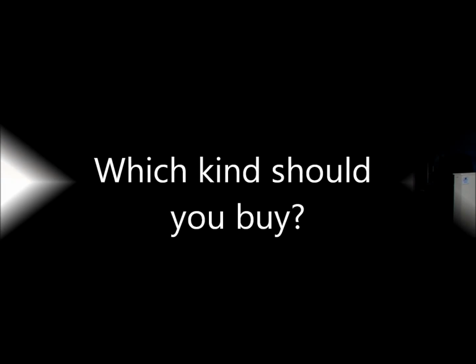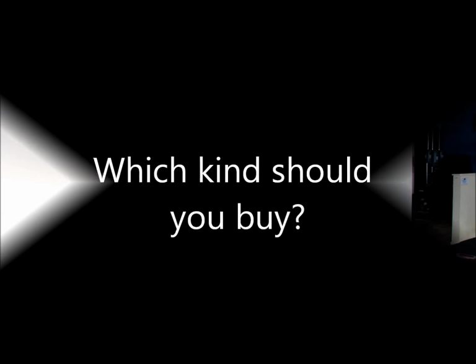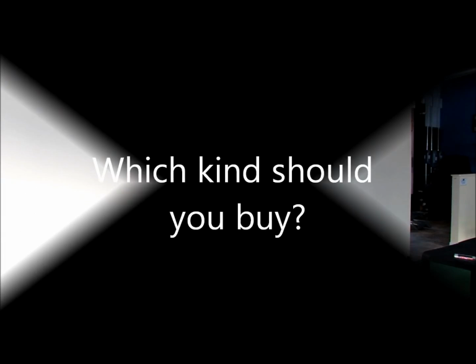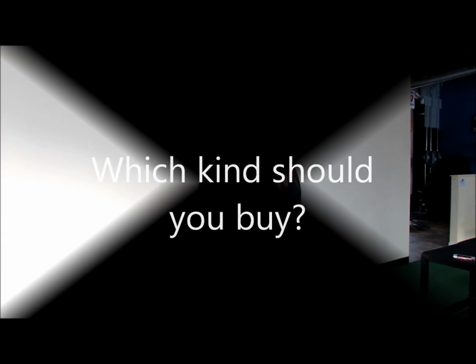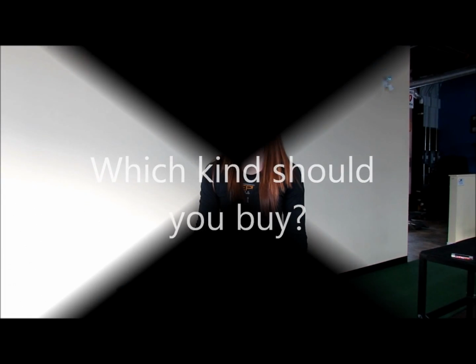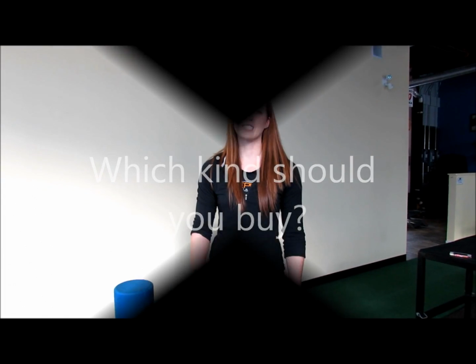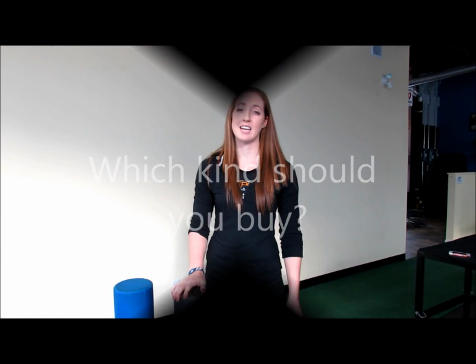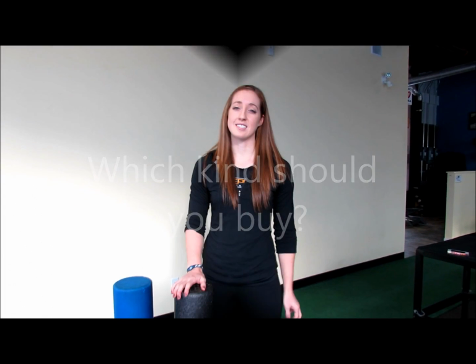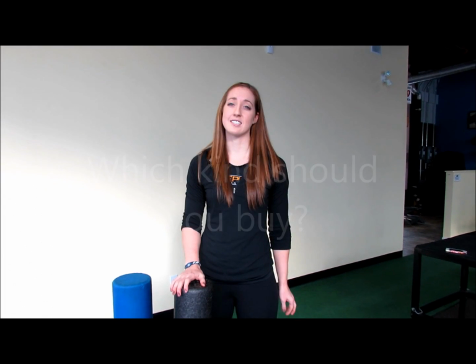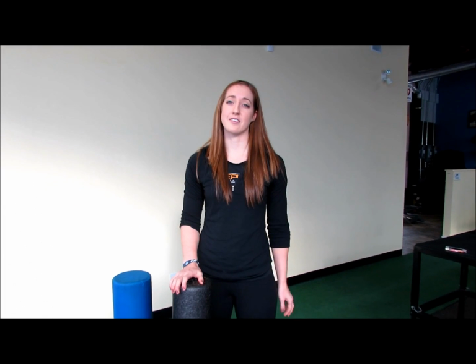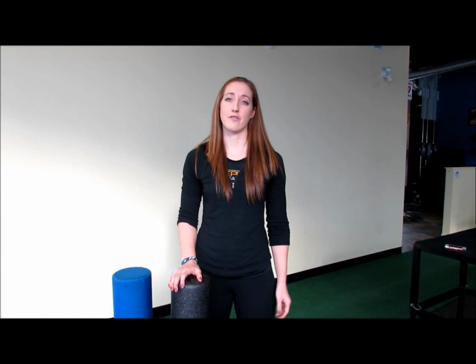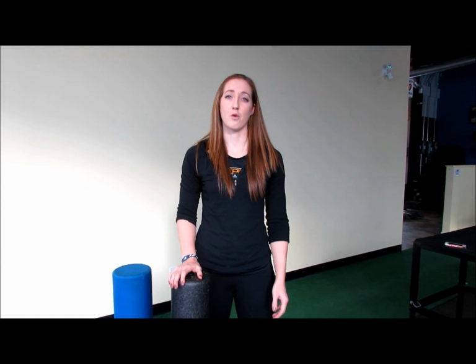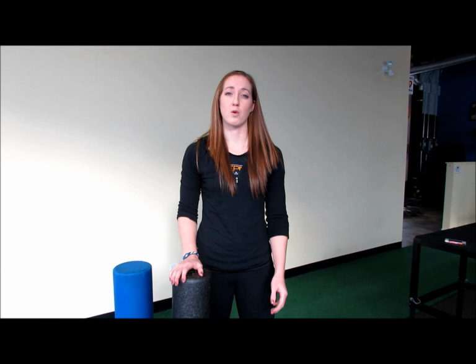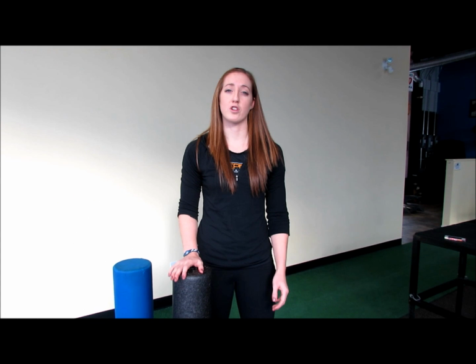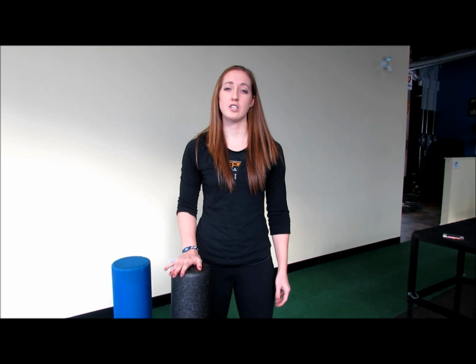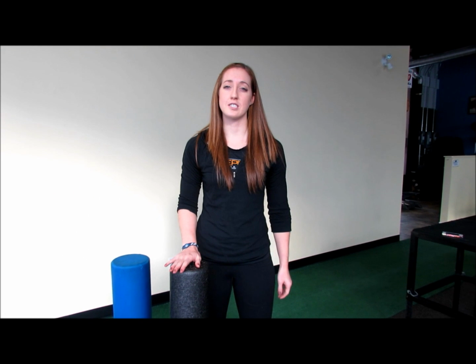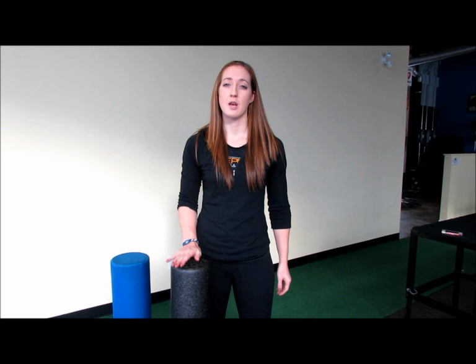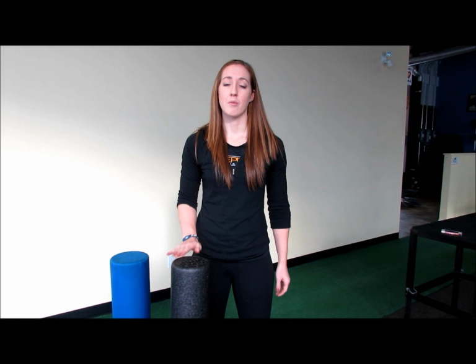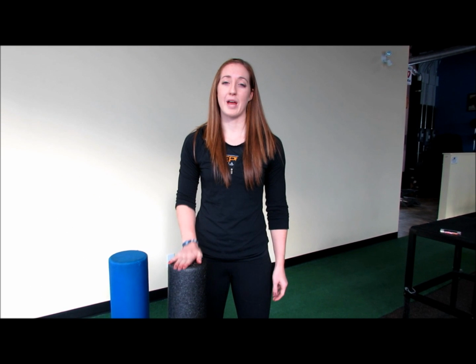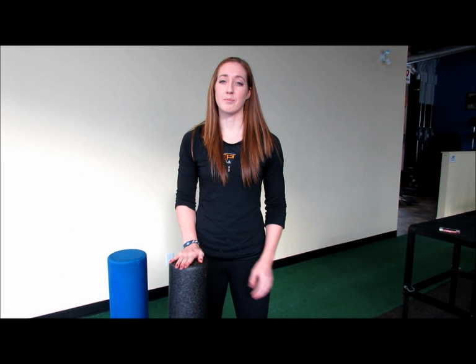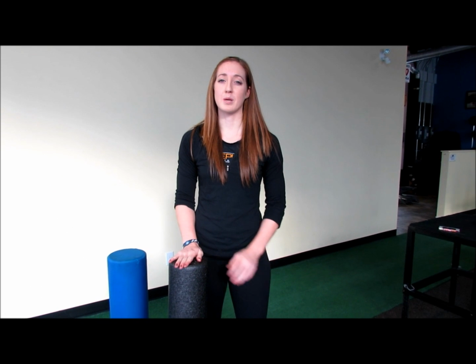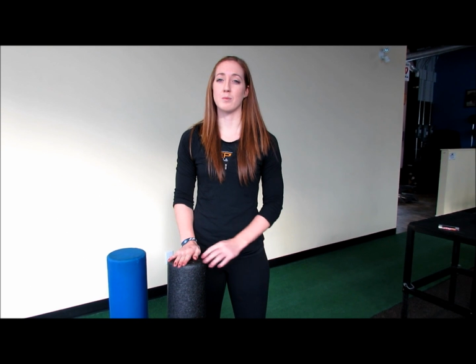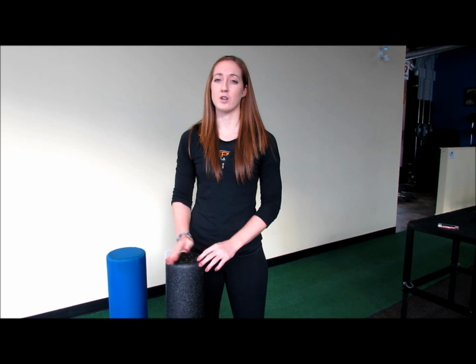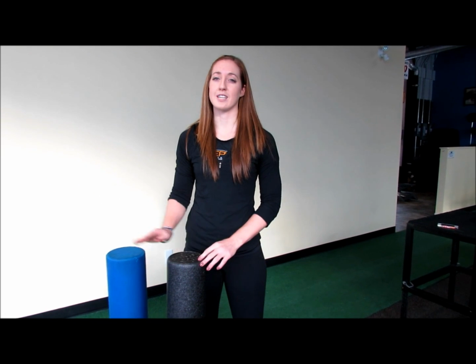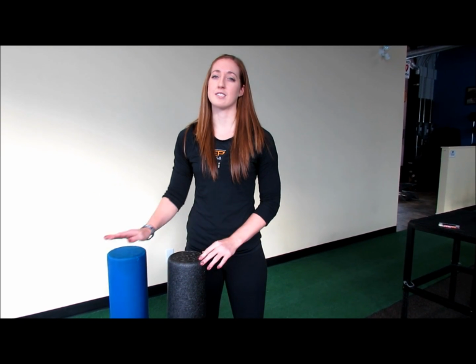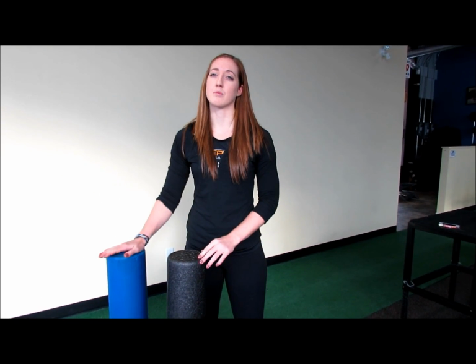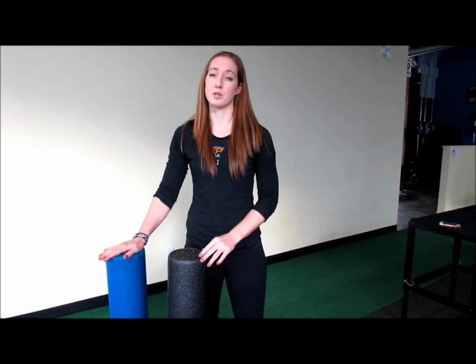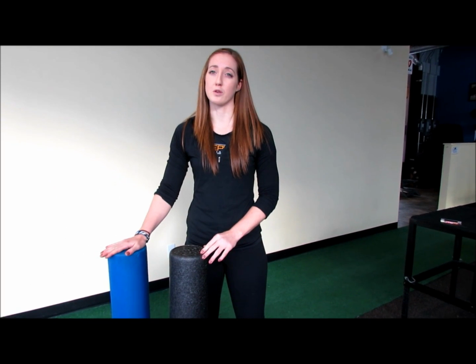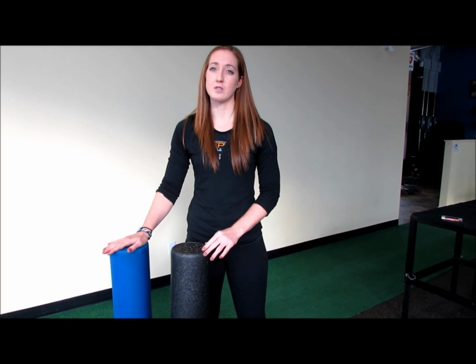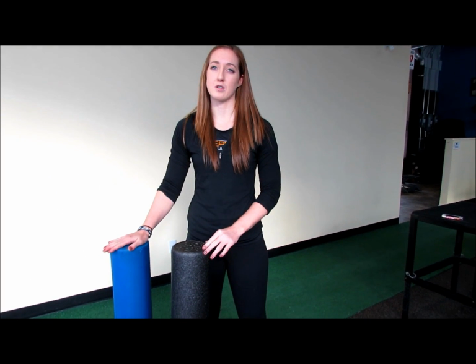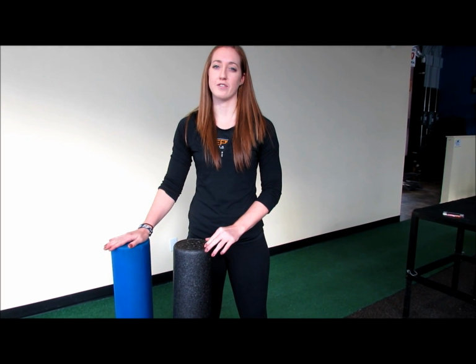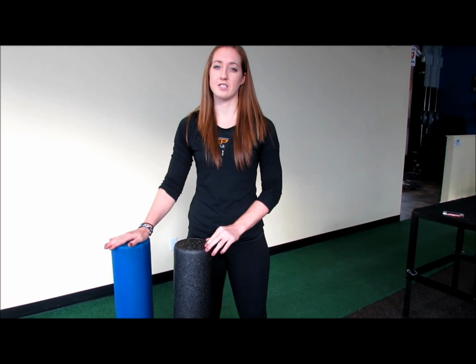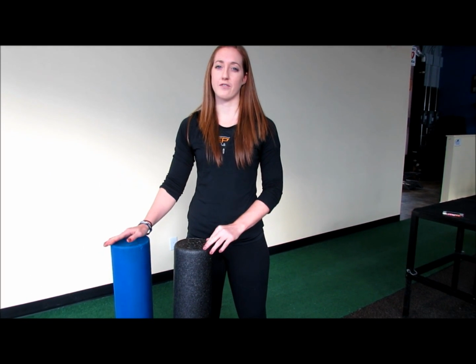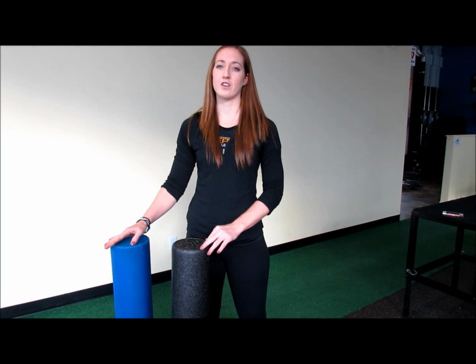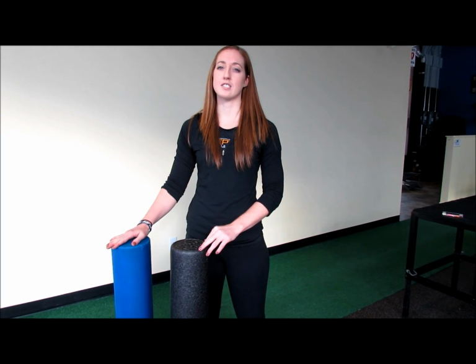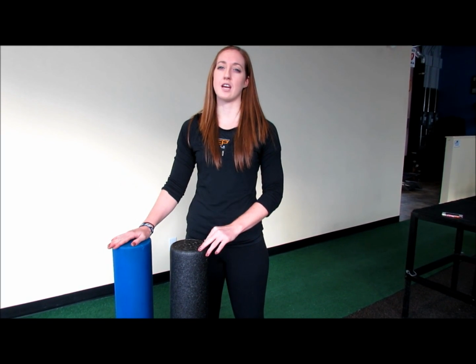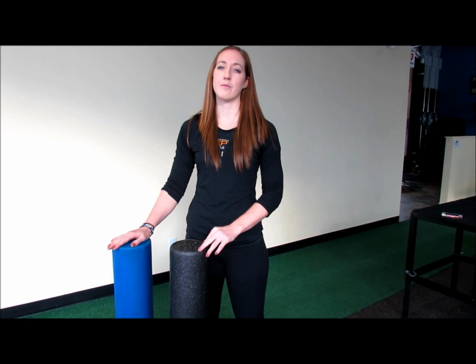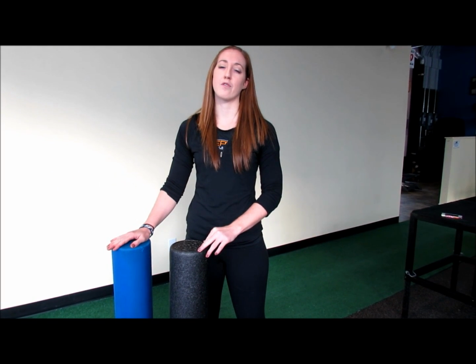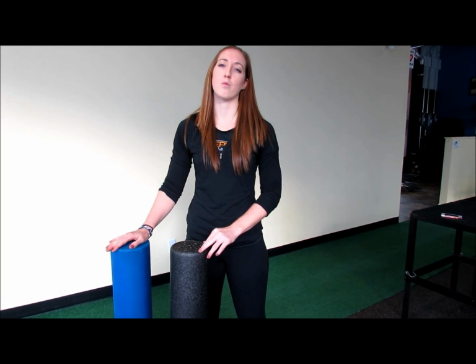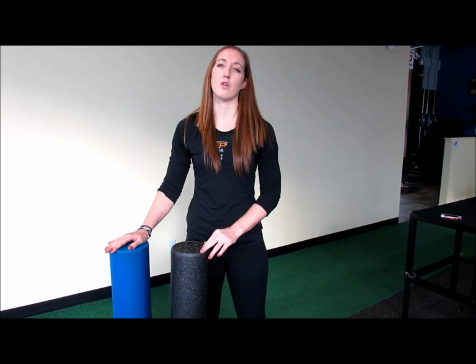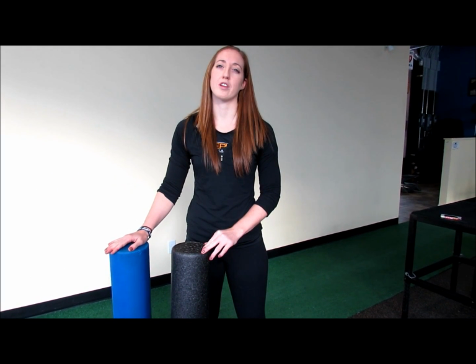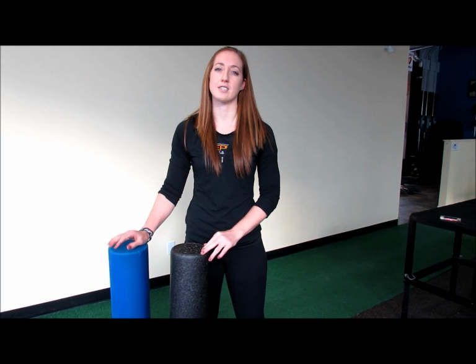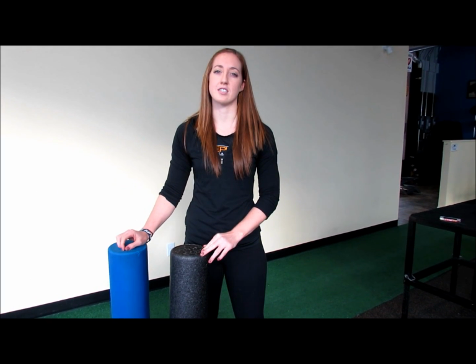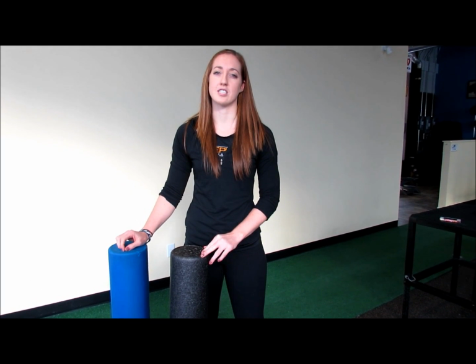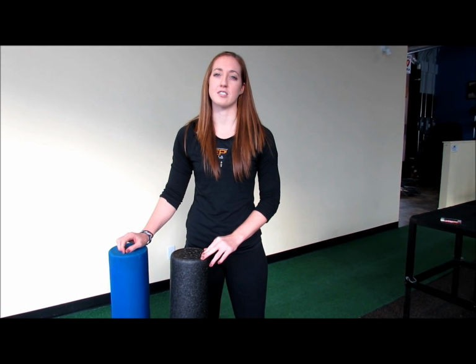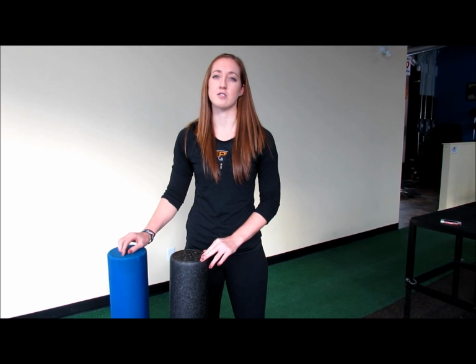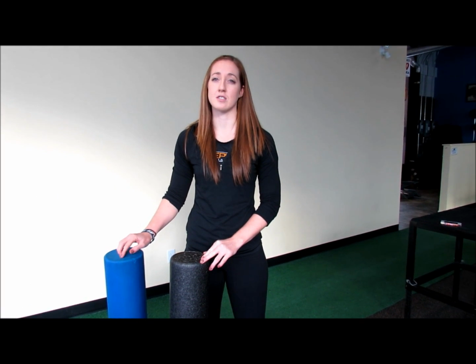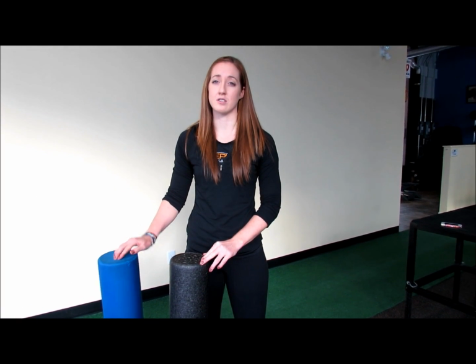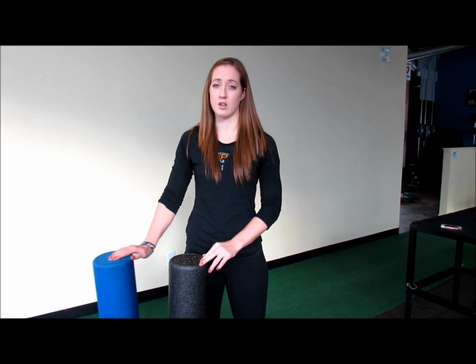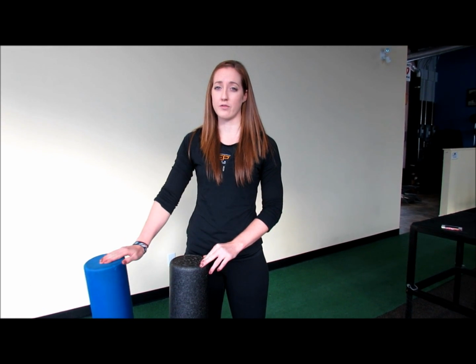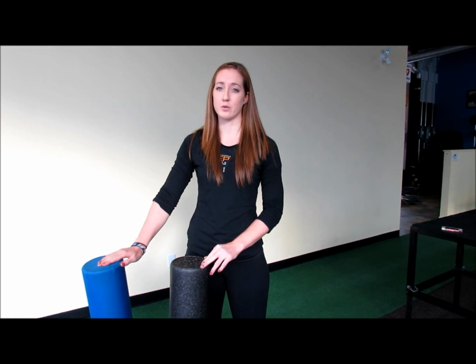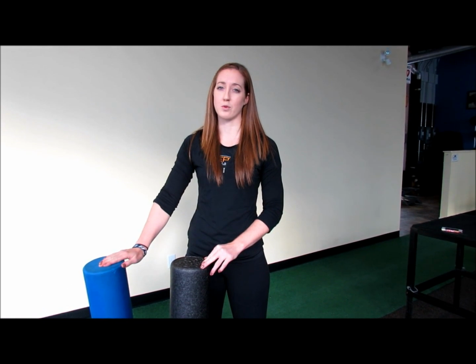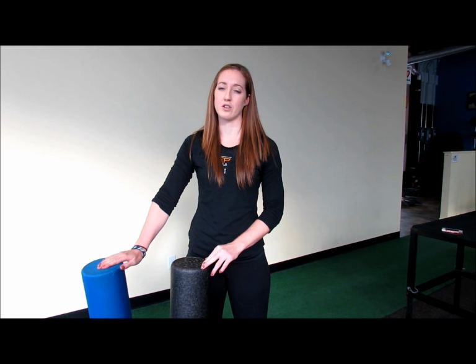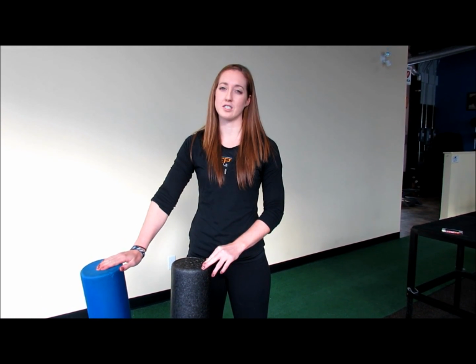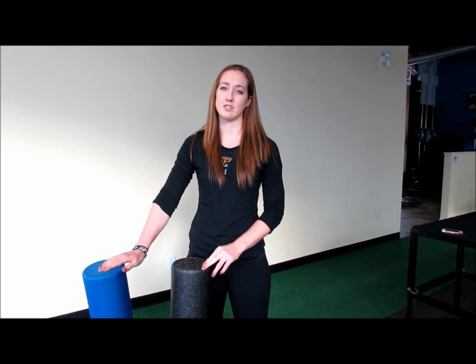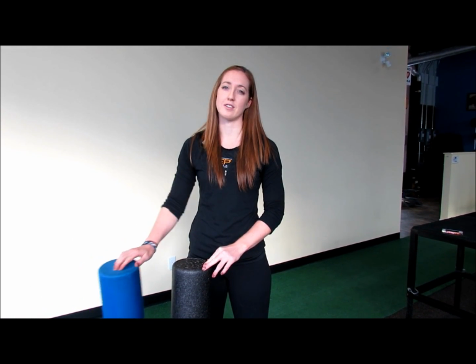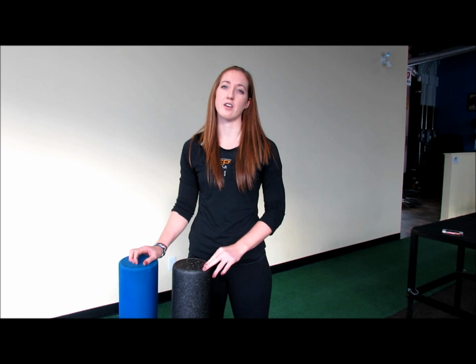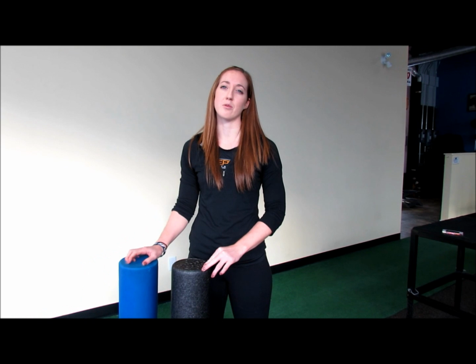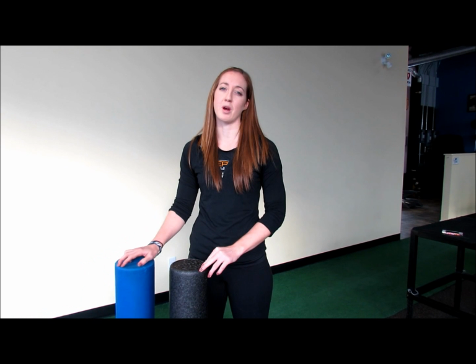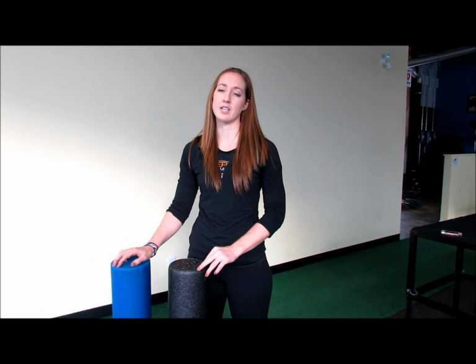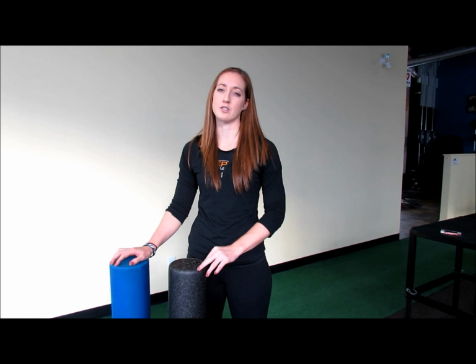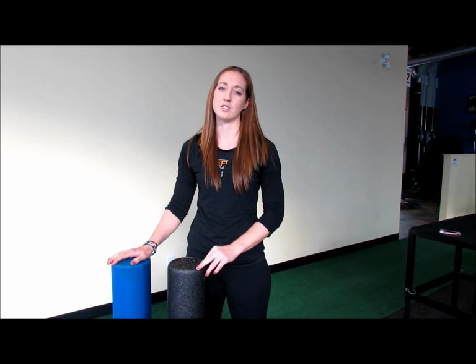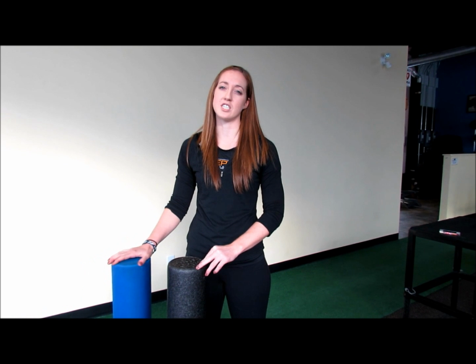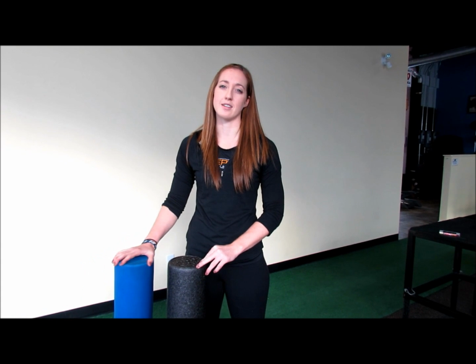There are different densities of foam rollers, black being more dense than blue. So if it's your first time foam rolling, I suggest using the softer roller to allow your body to adjust.